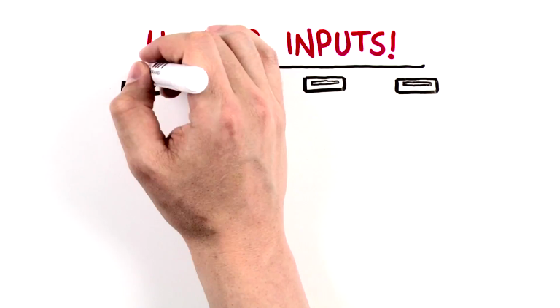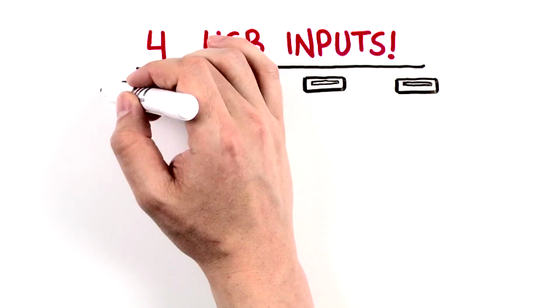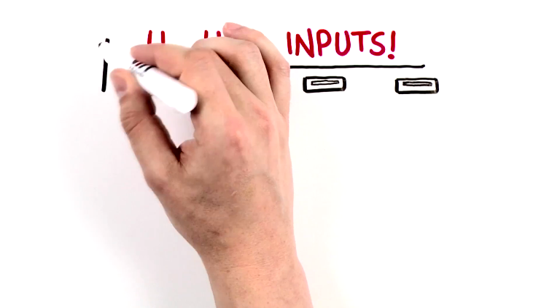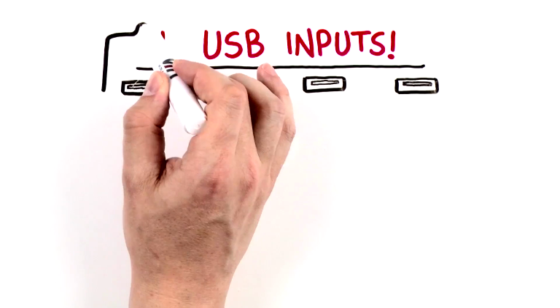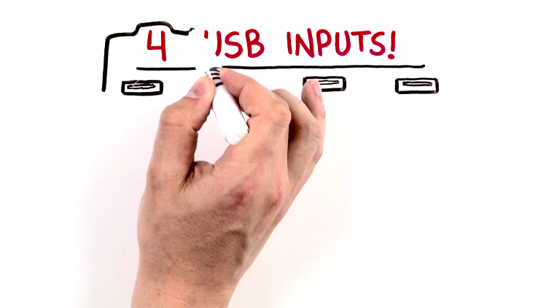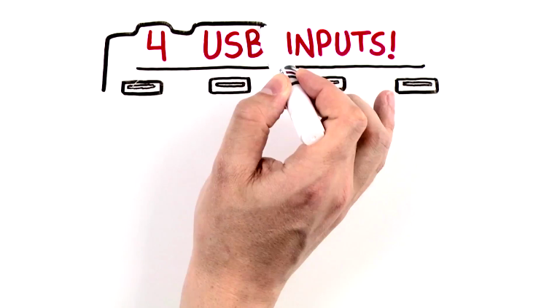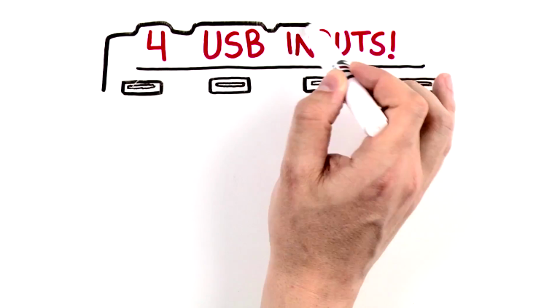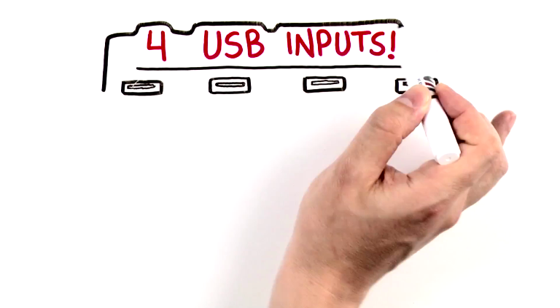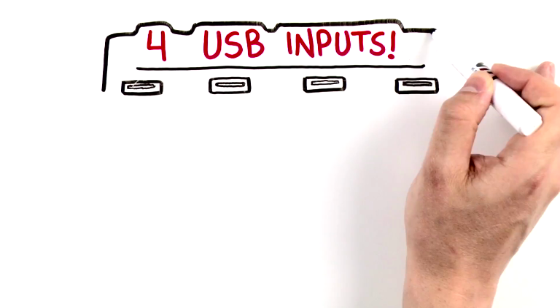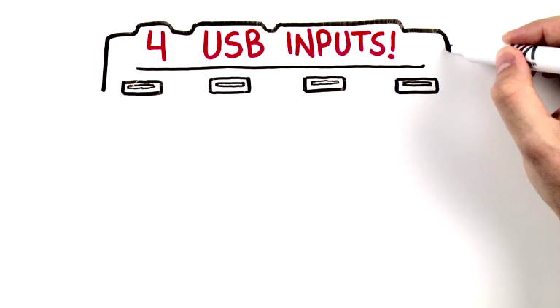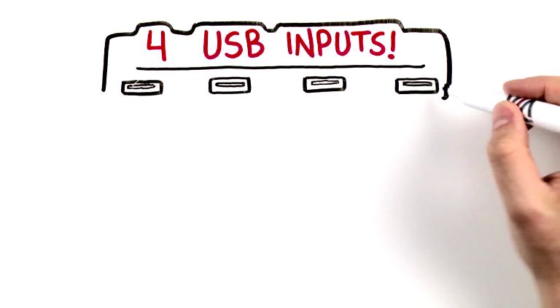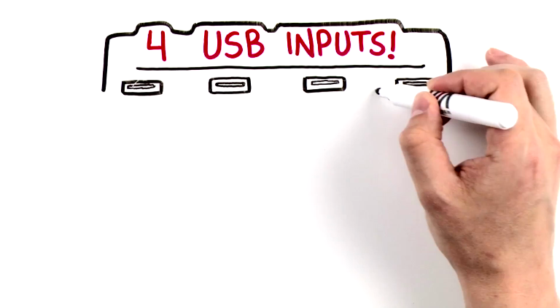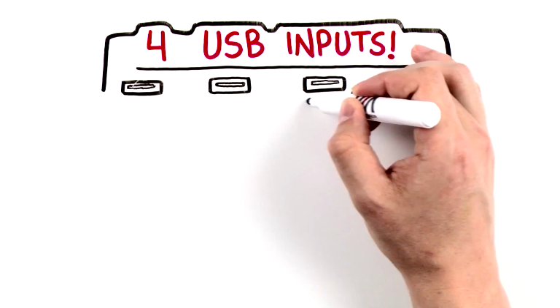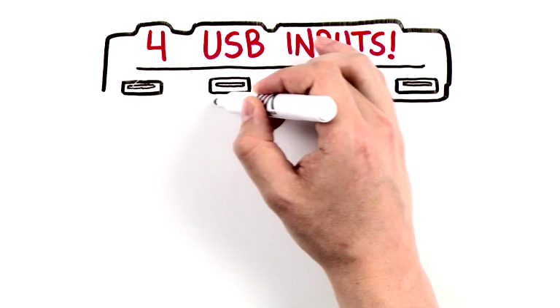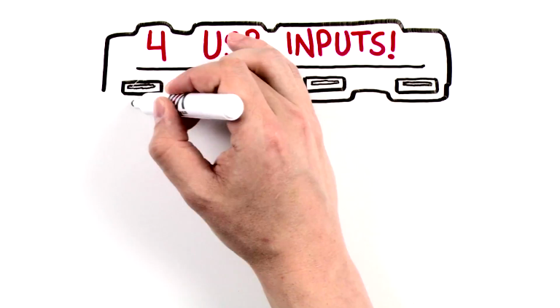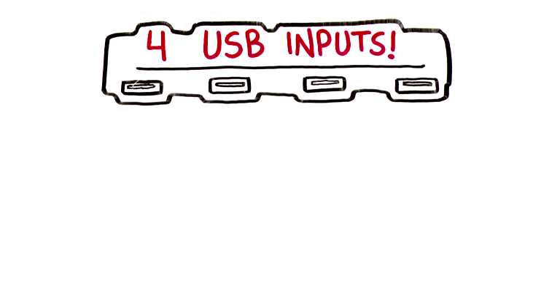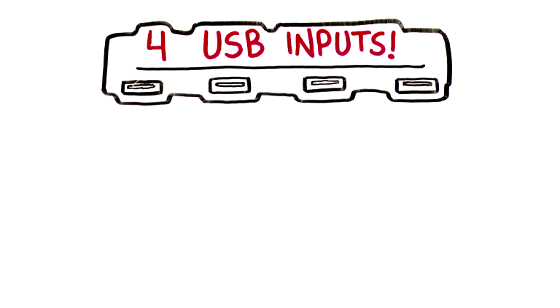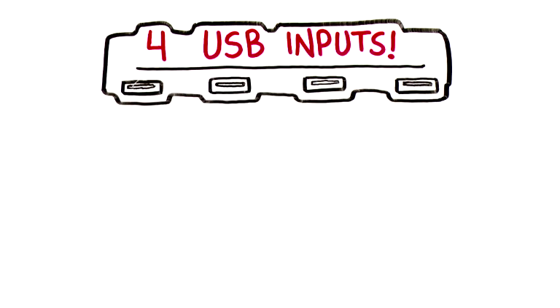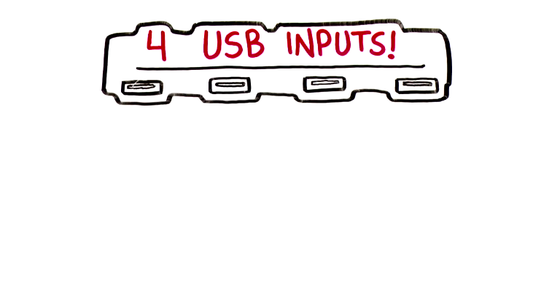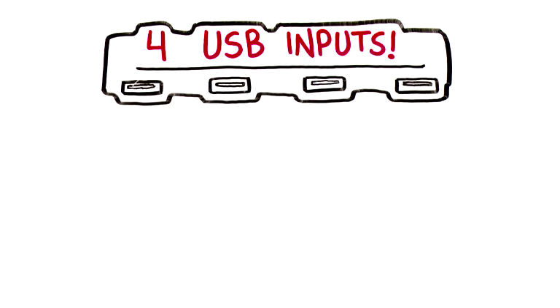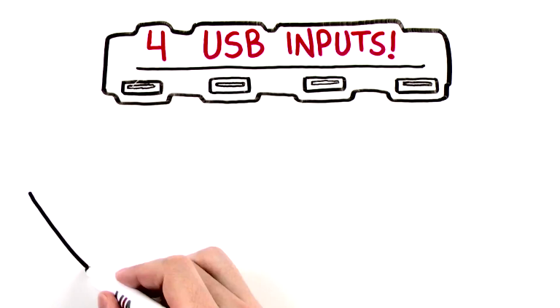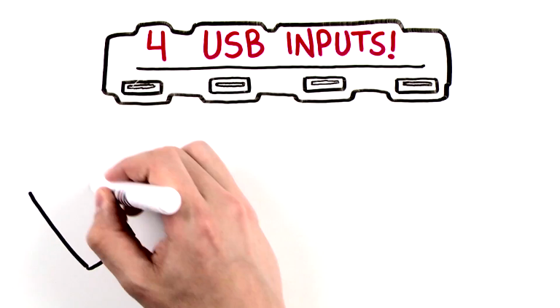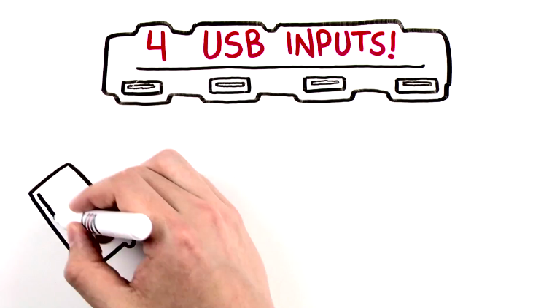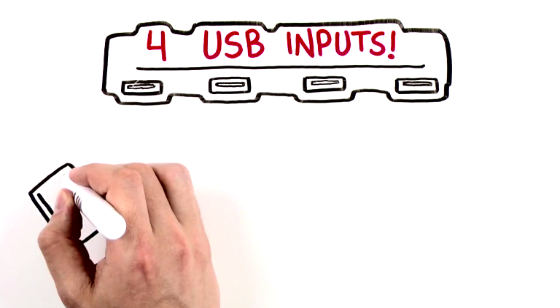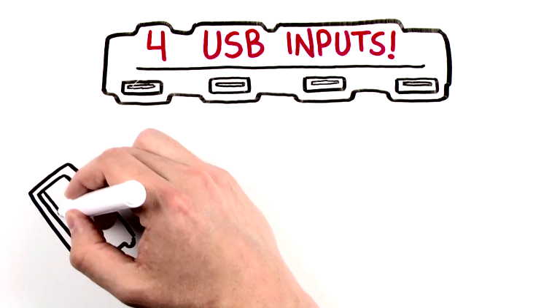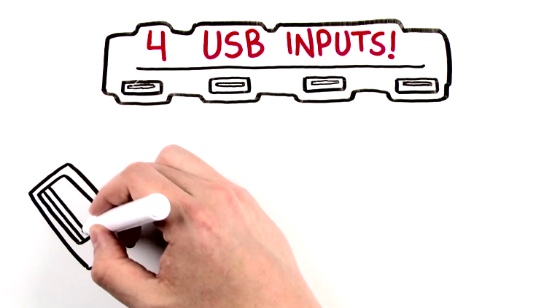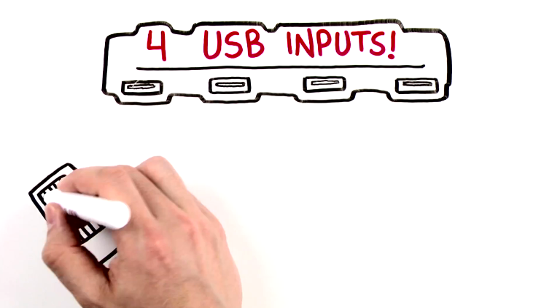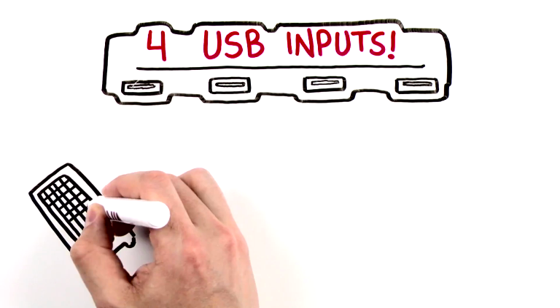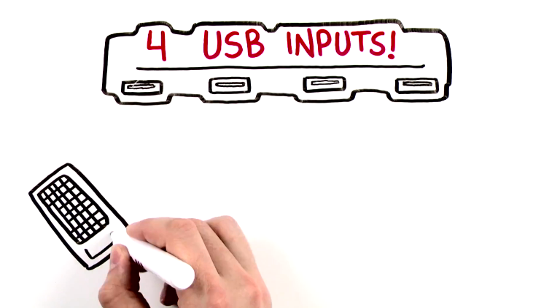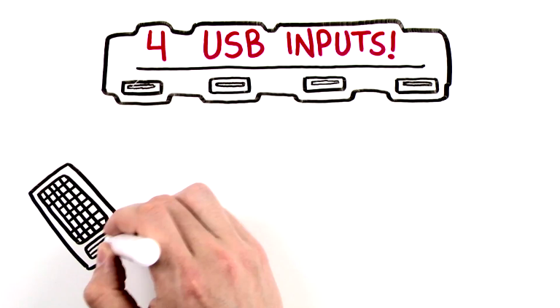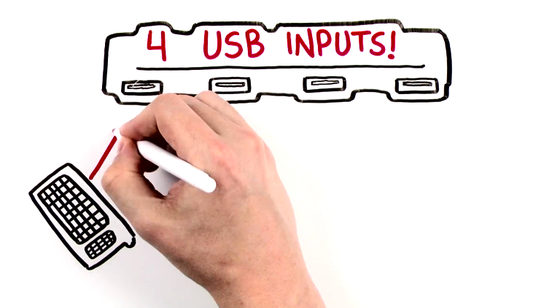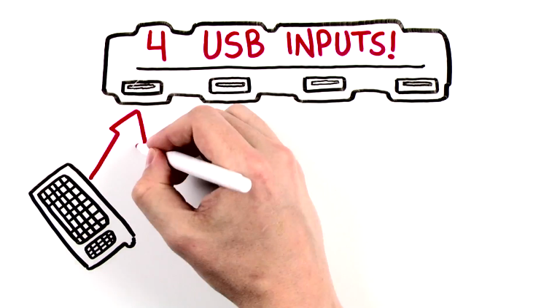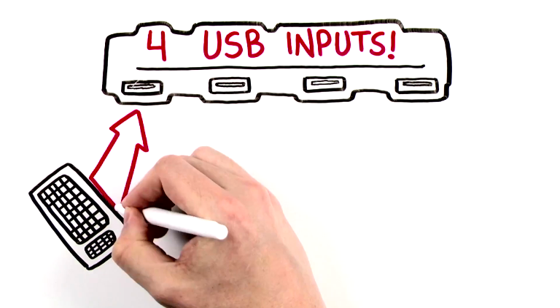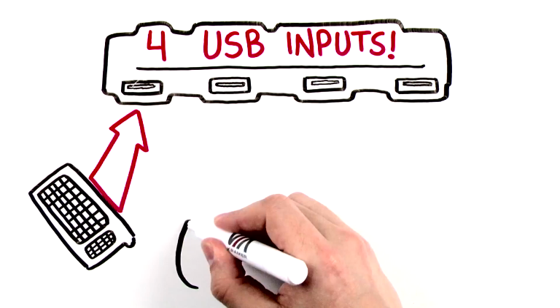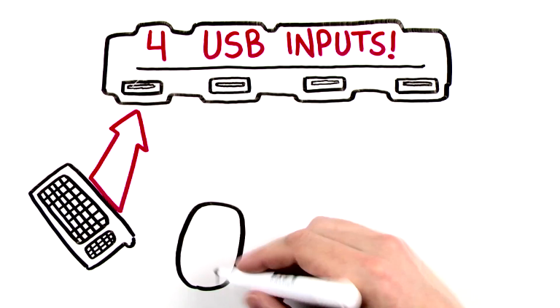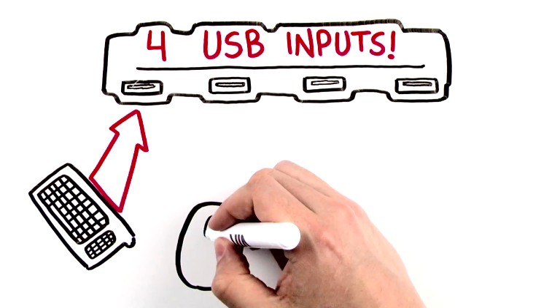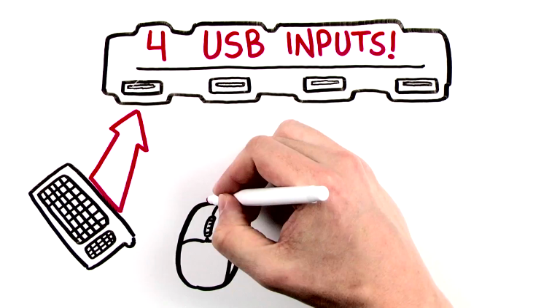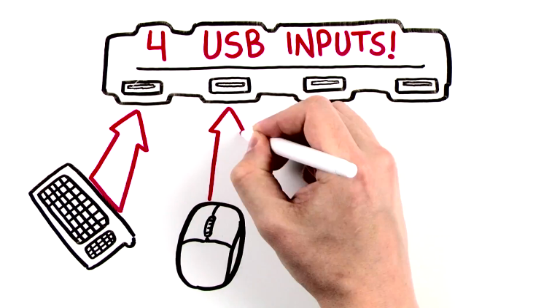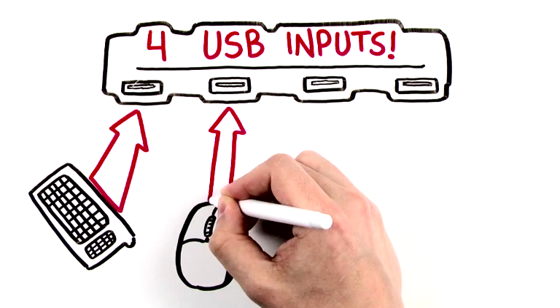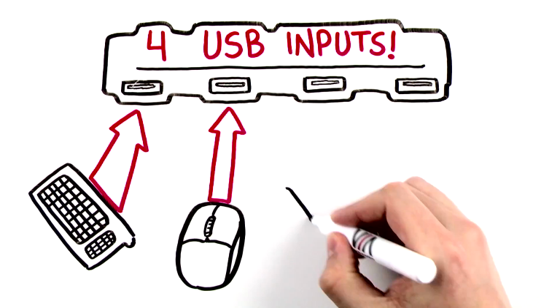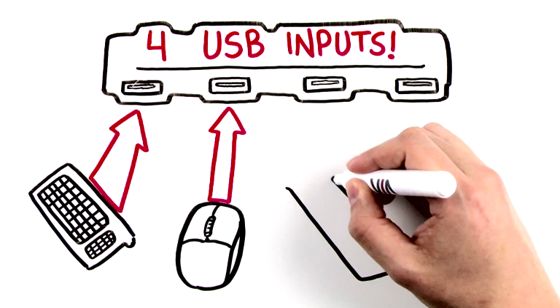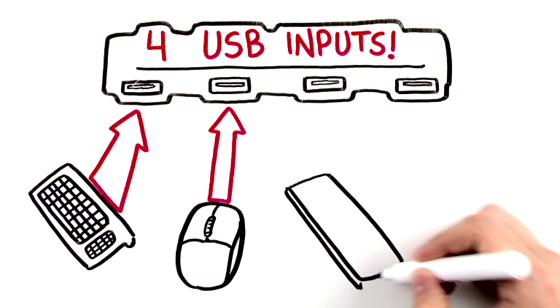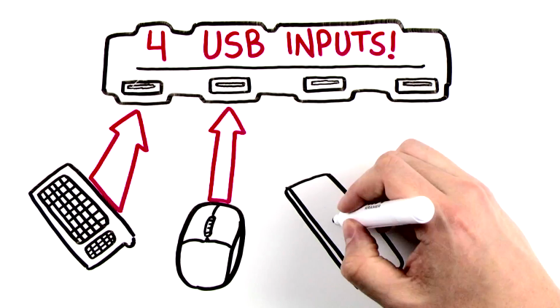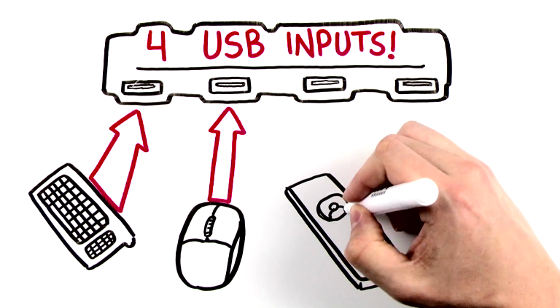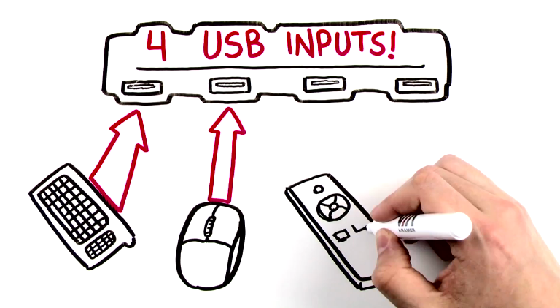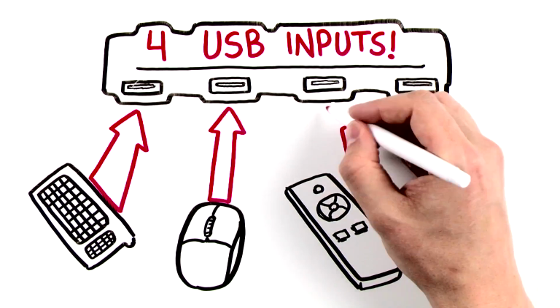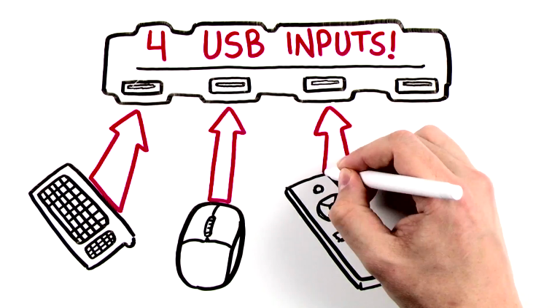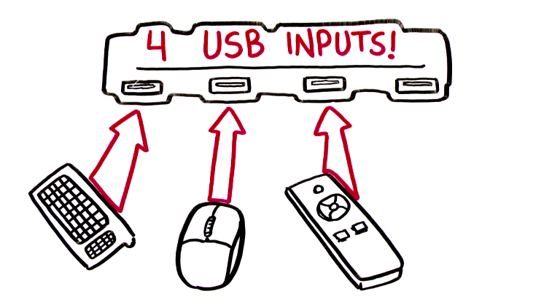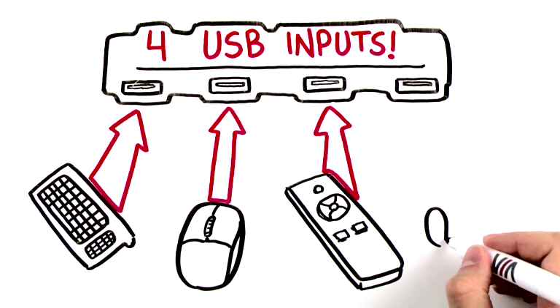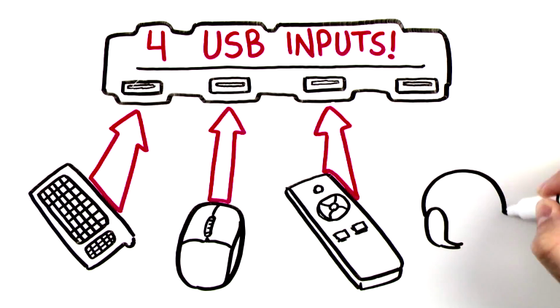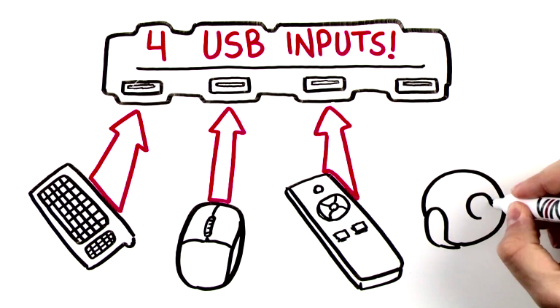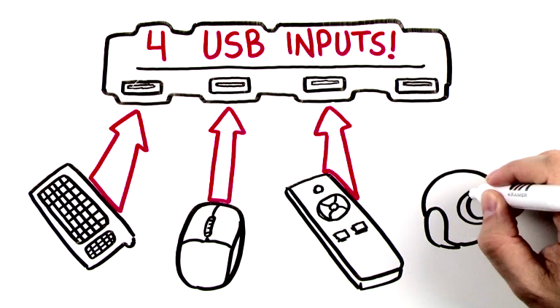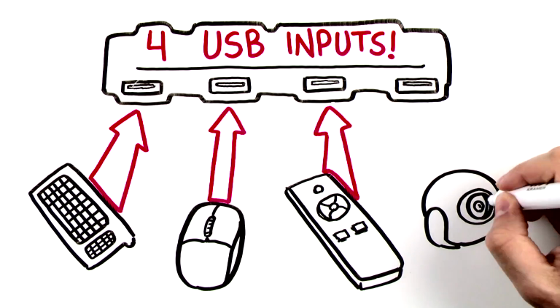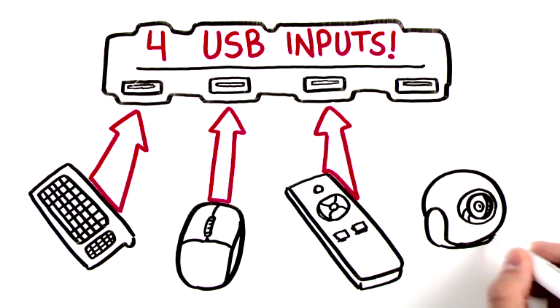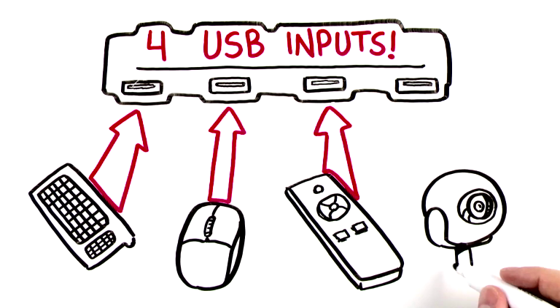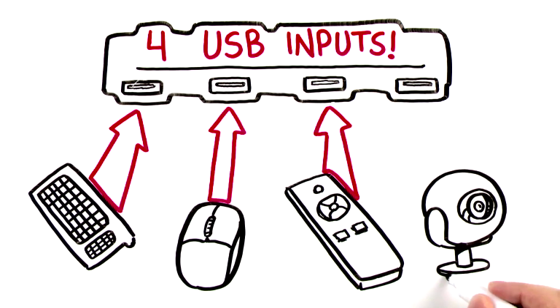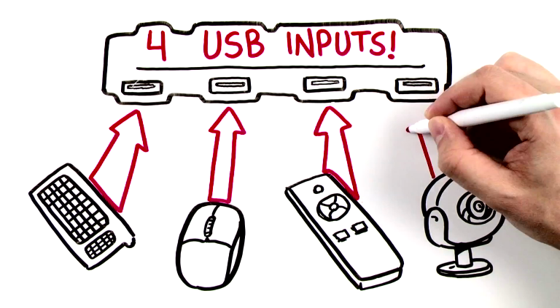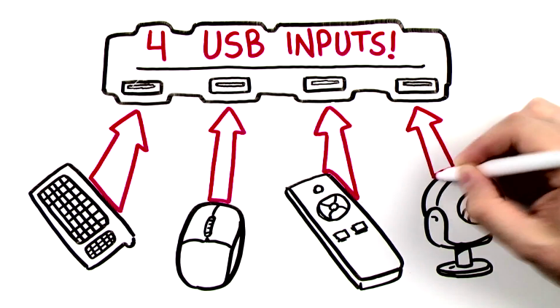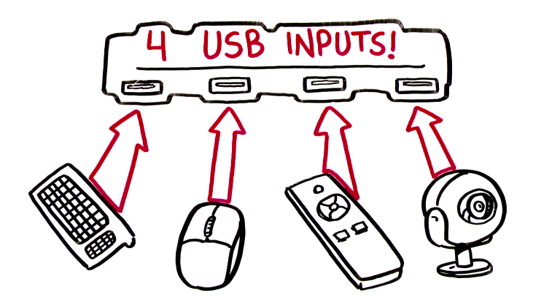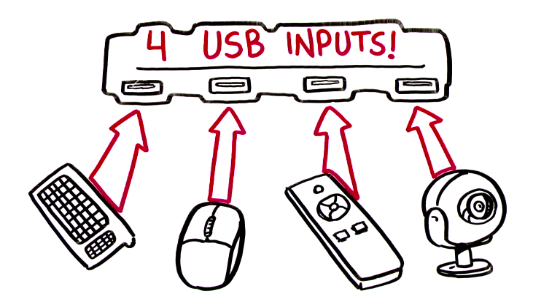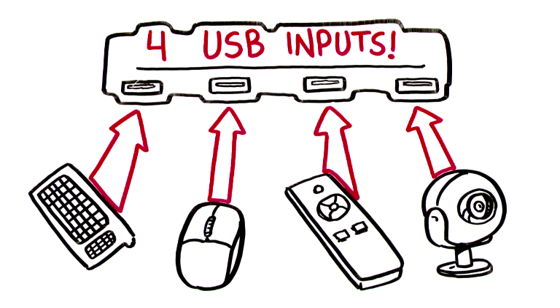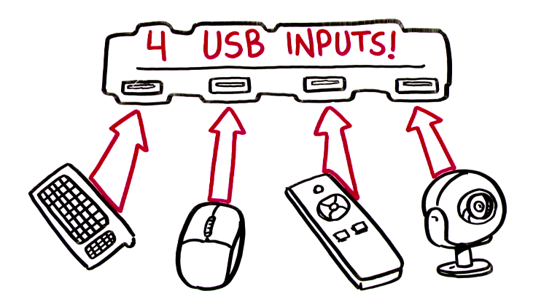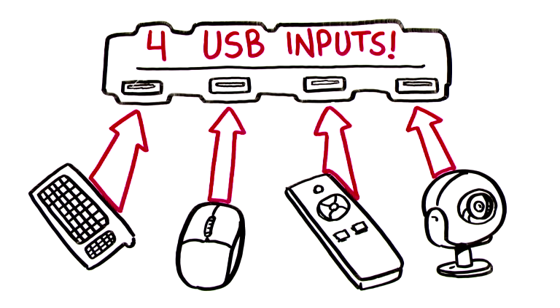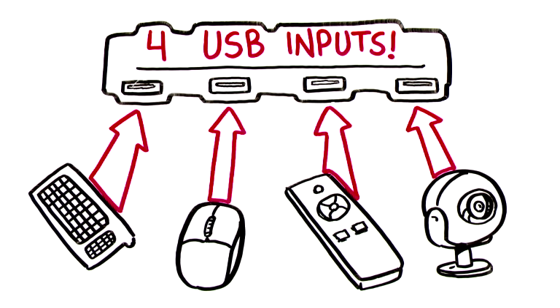allowing you to conveniently incorporate USB peripherals such as keyboards, mice, presentation controls, and cameras into your meeting.